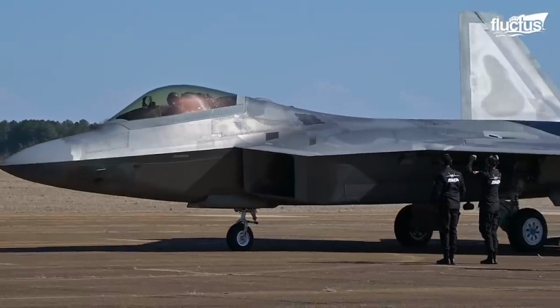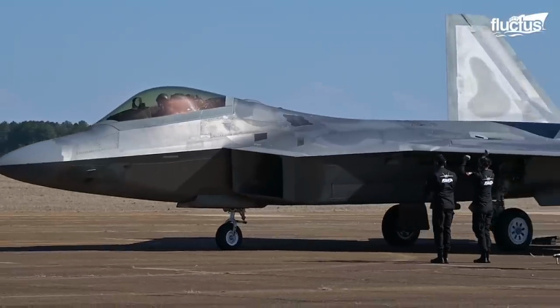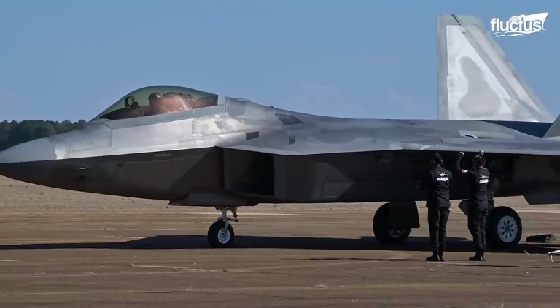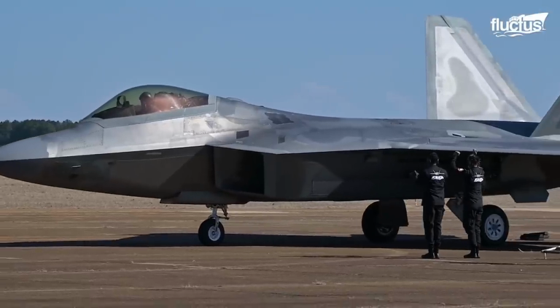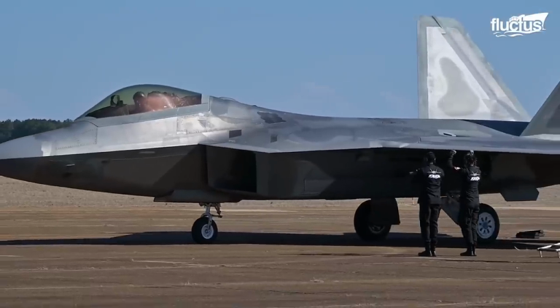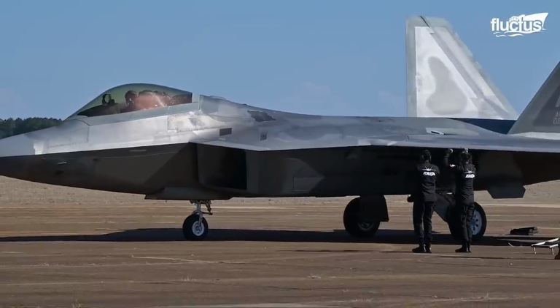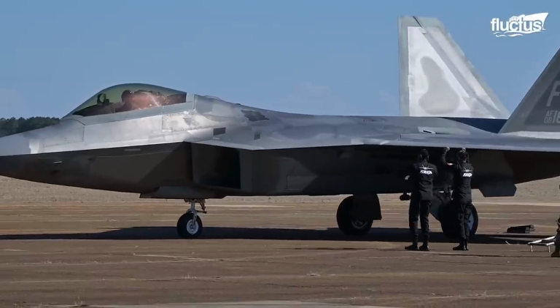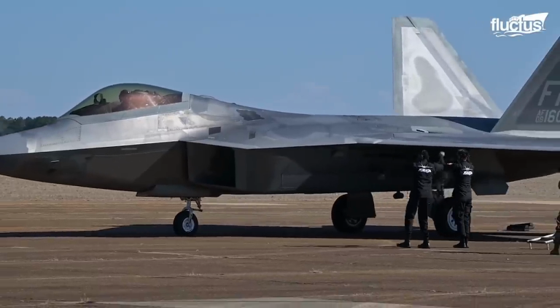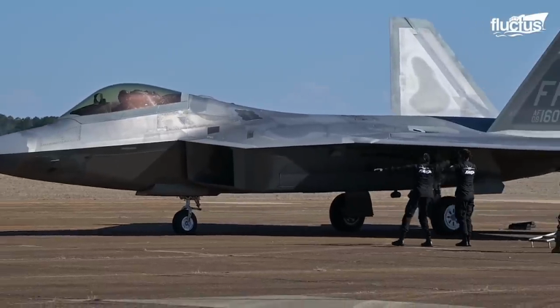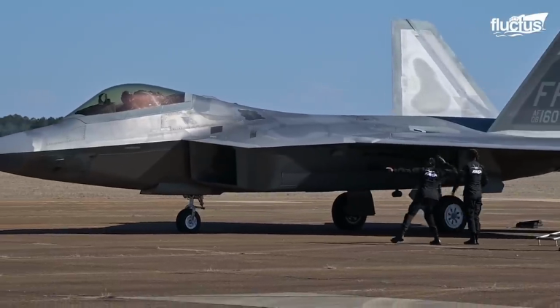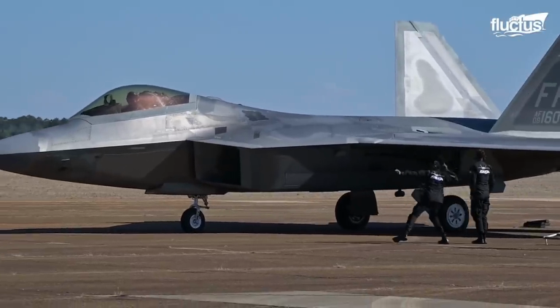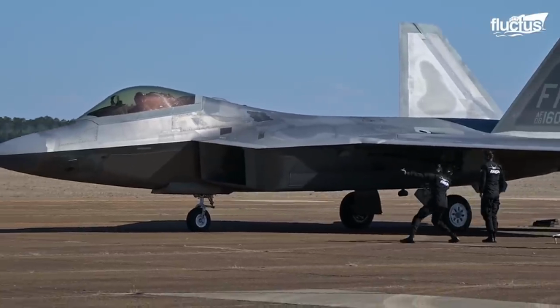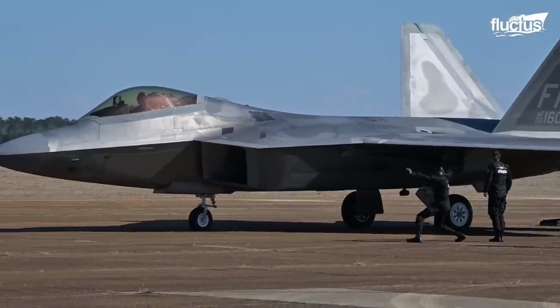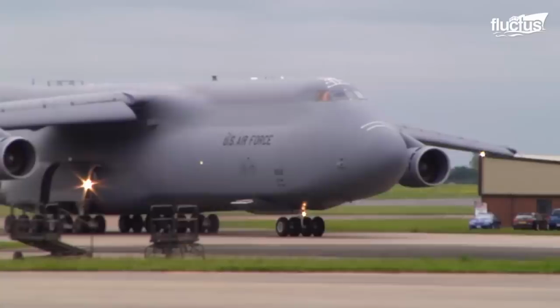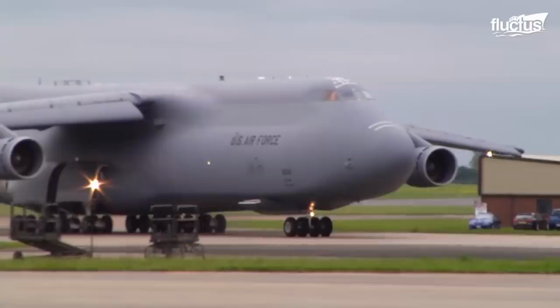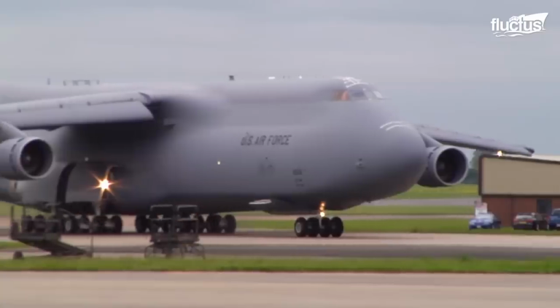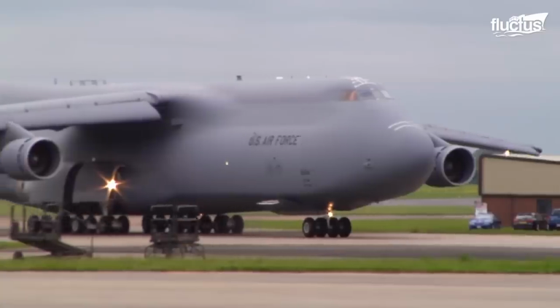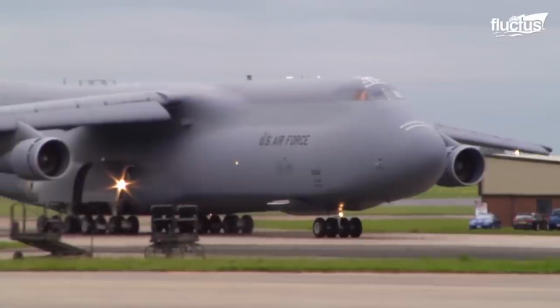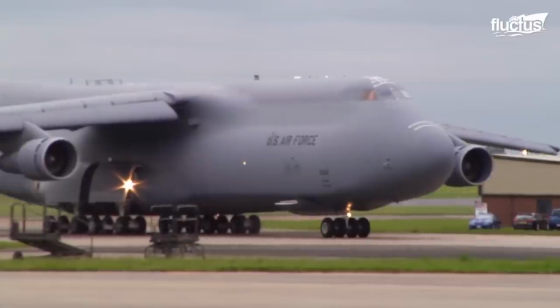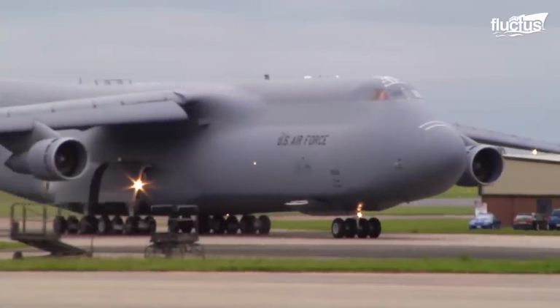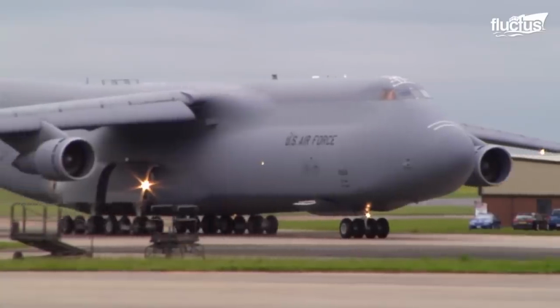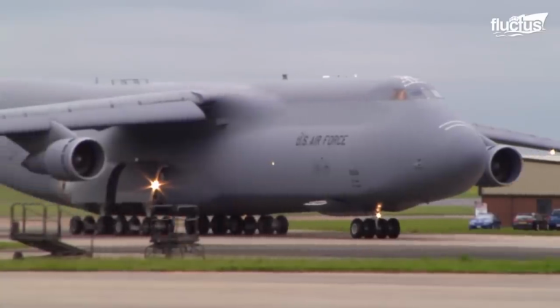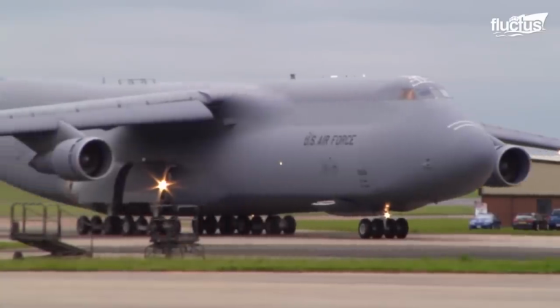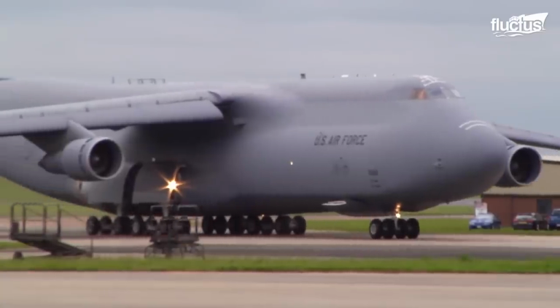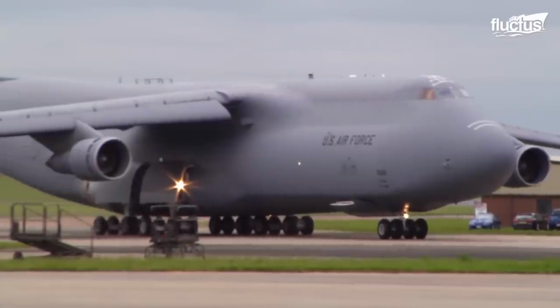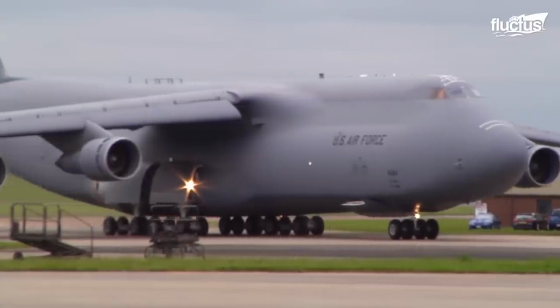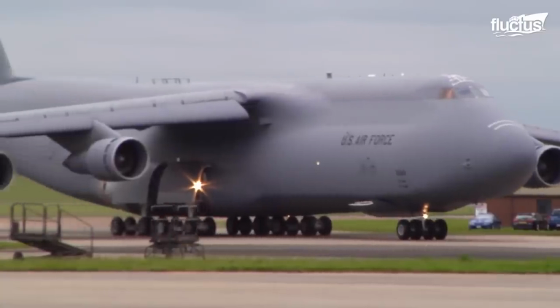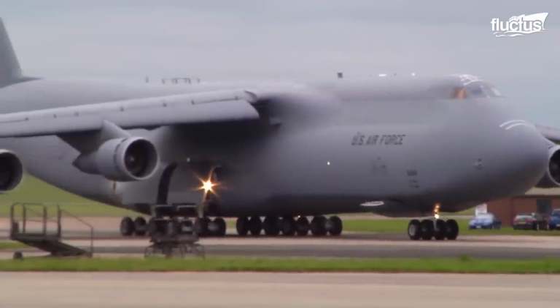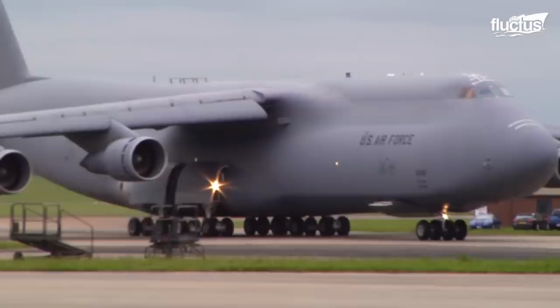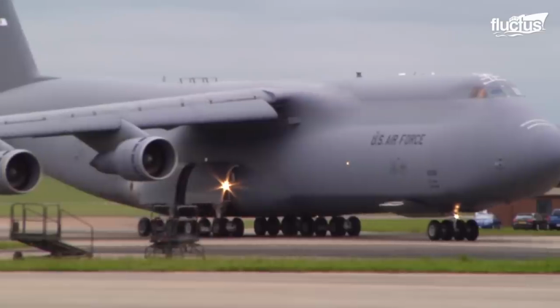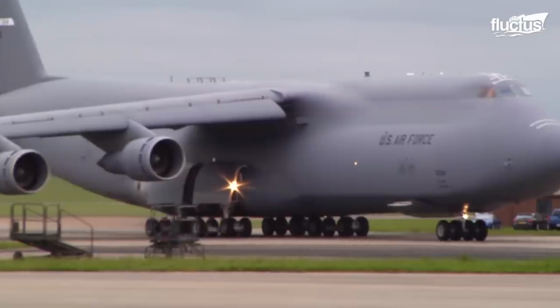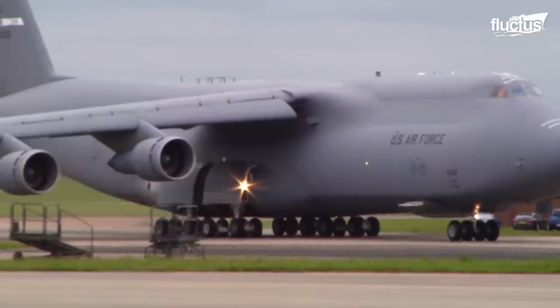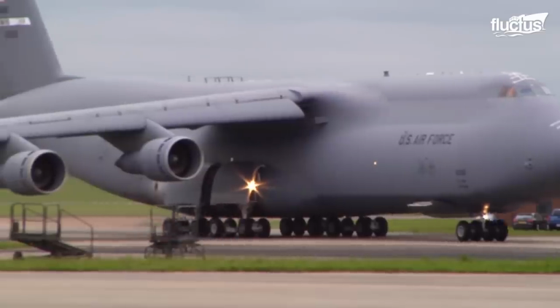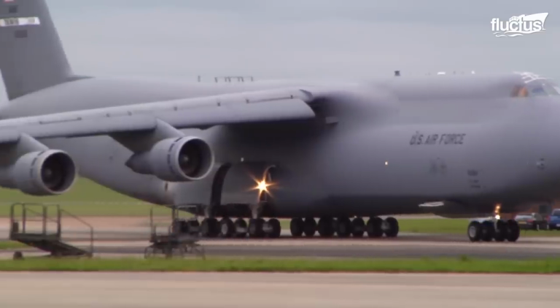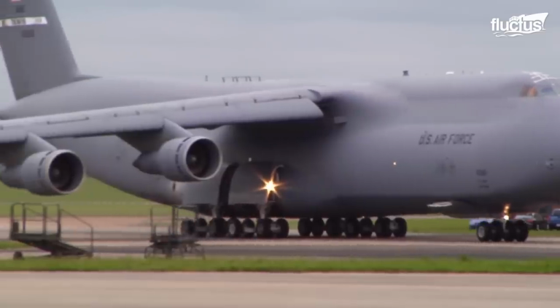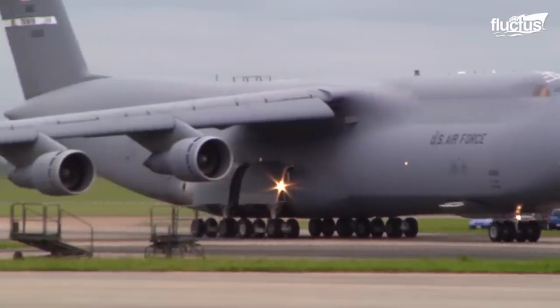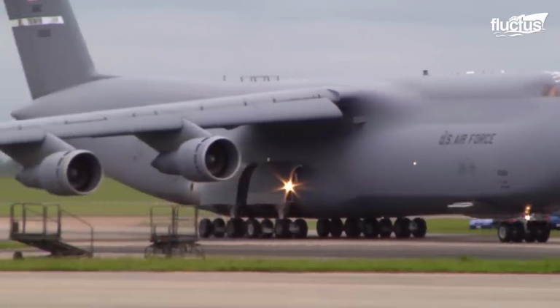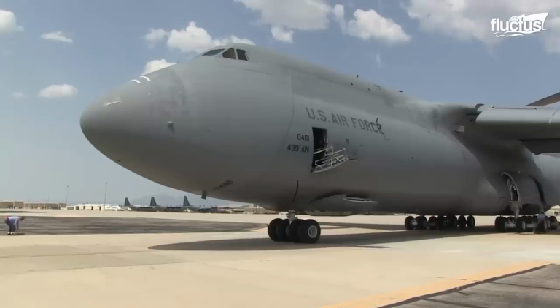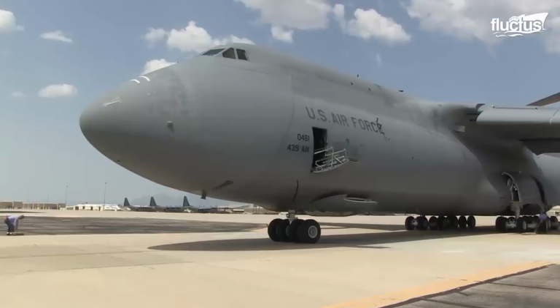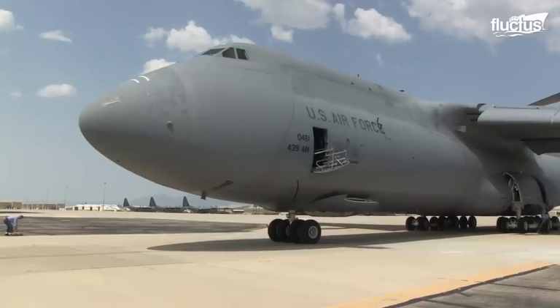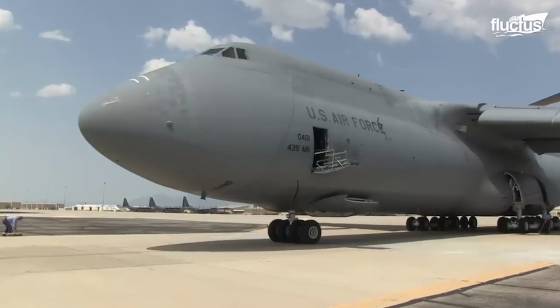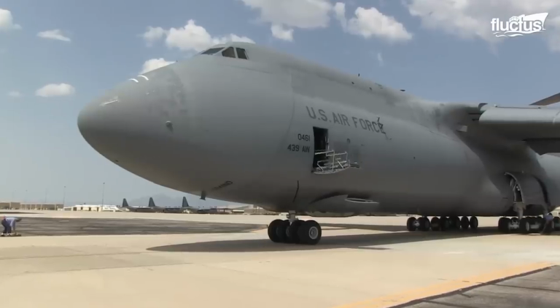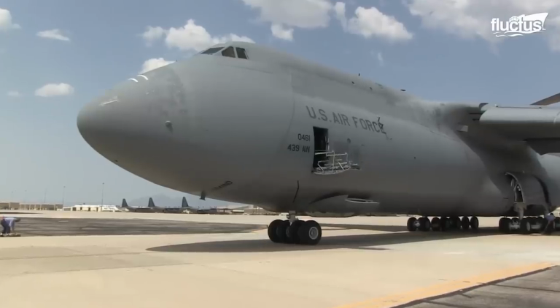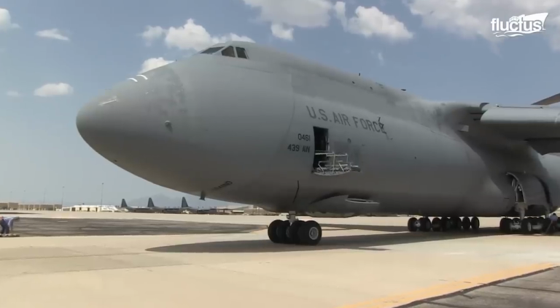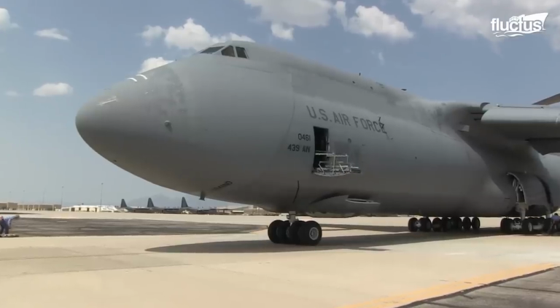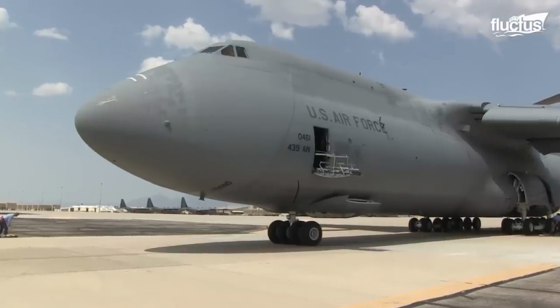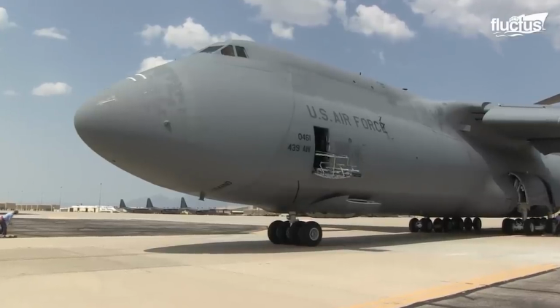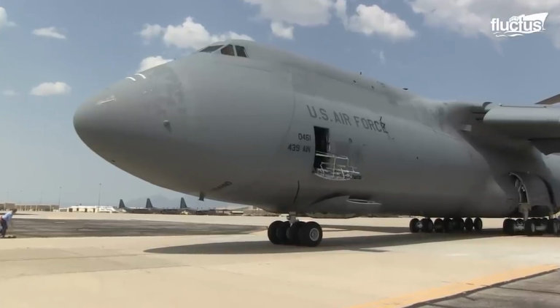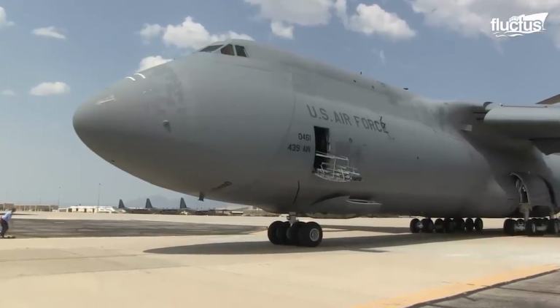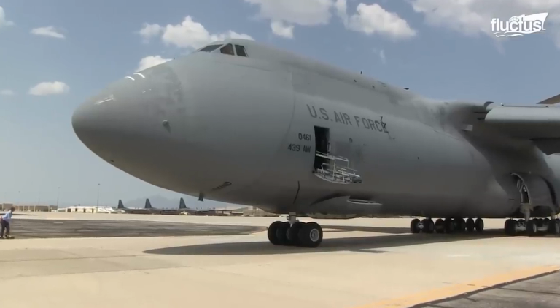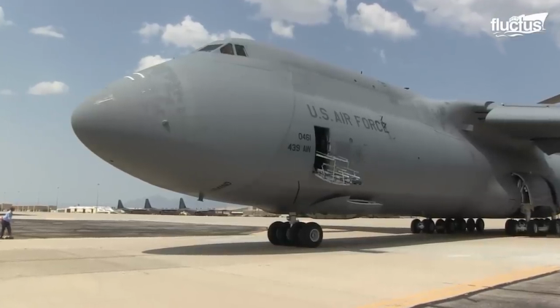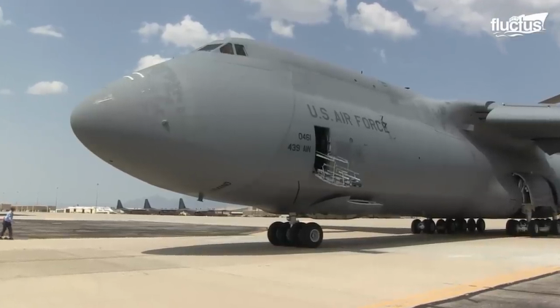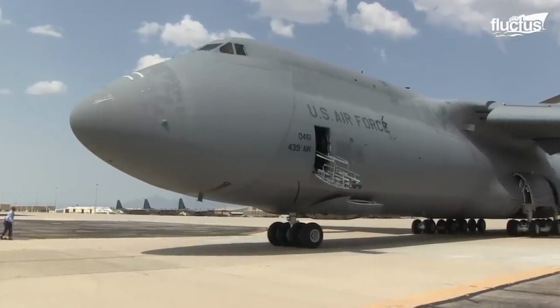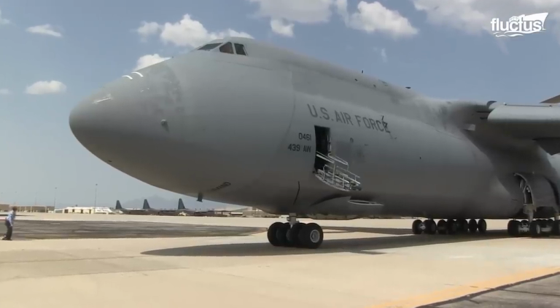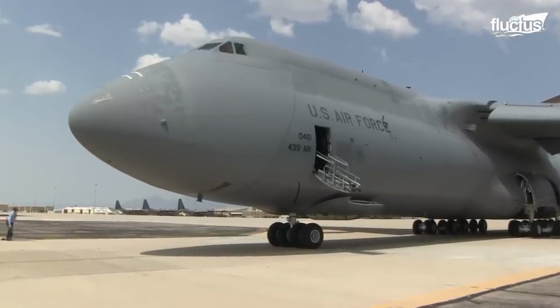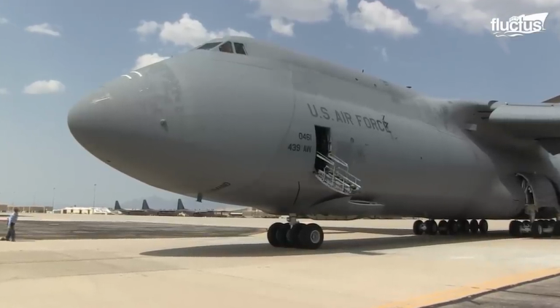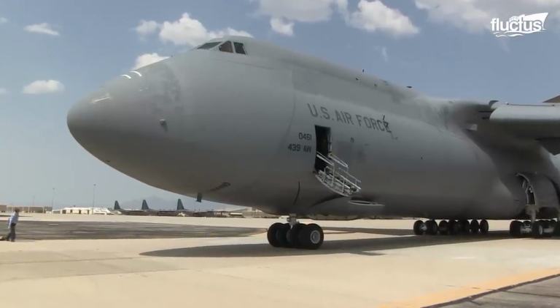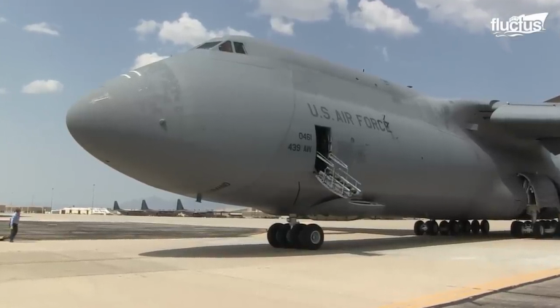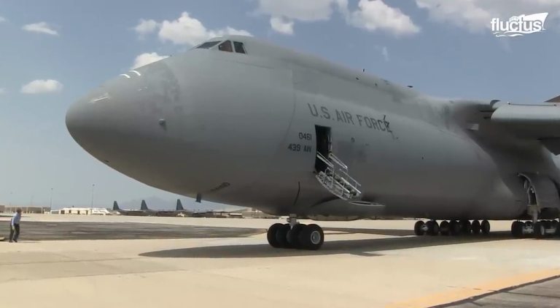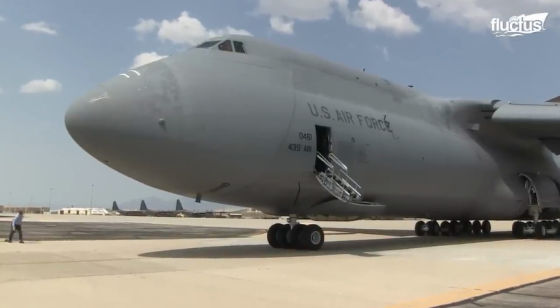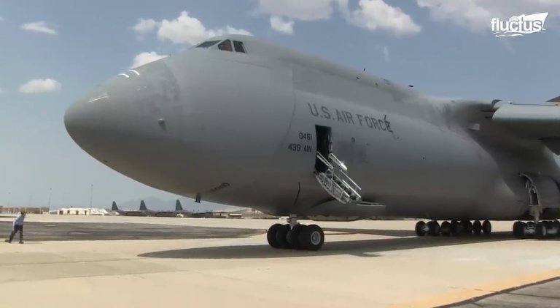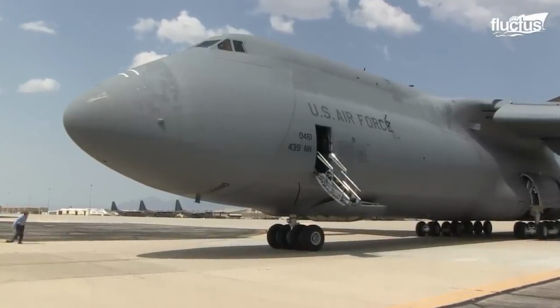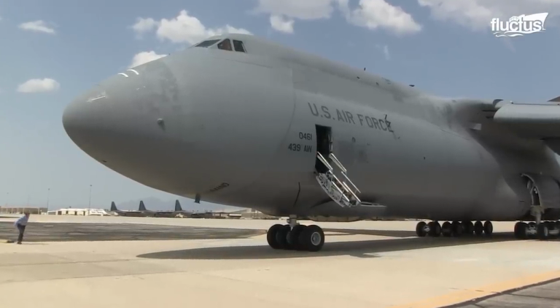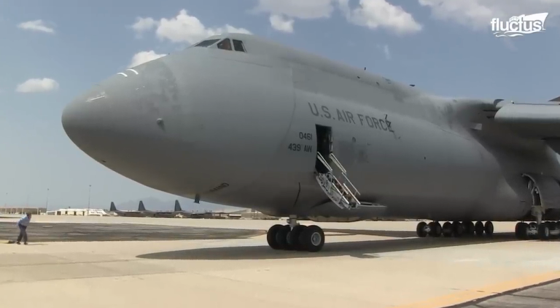Both the F-22 and the C-5 are extremely important to the United States Air Force's overarching mission, just in very different ways.